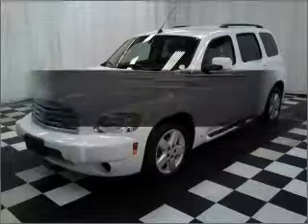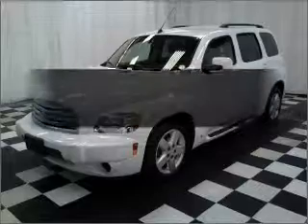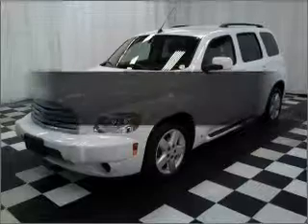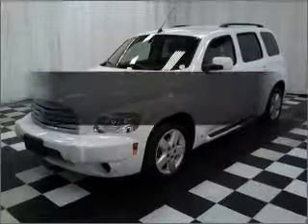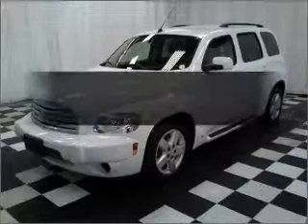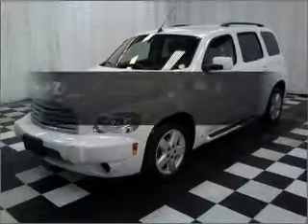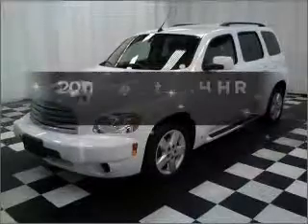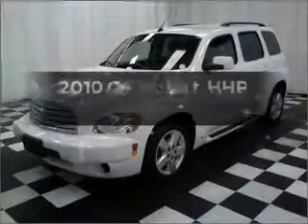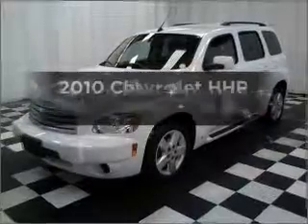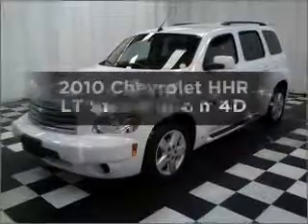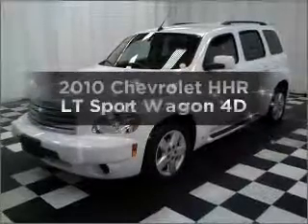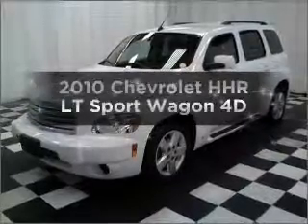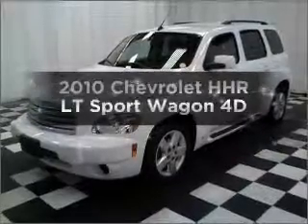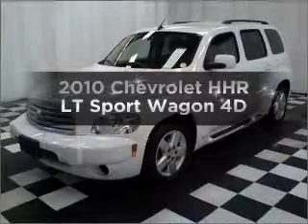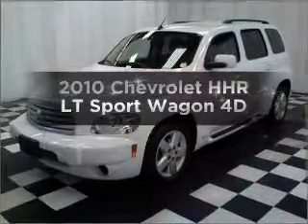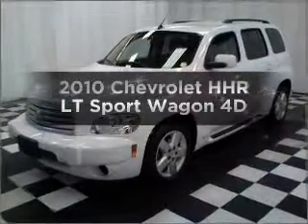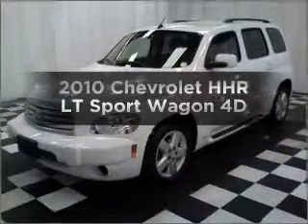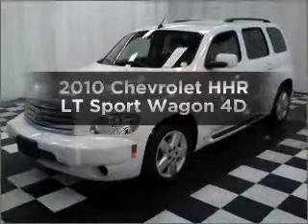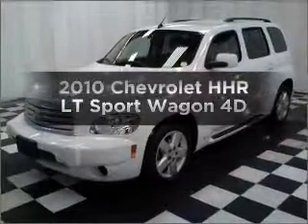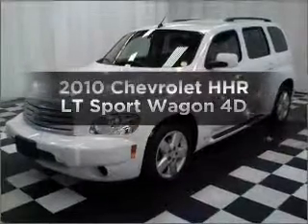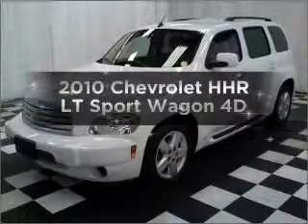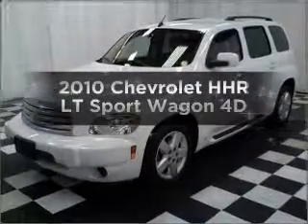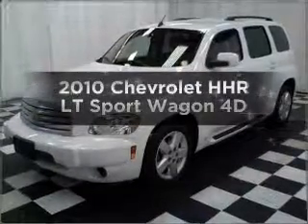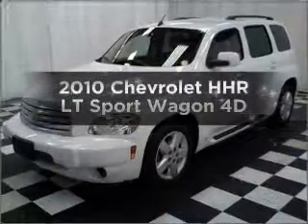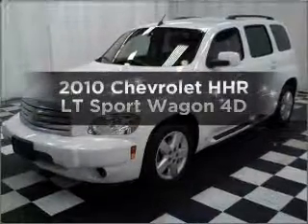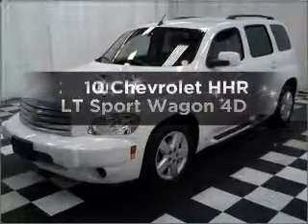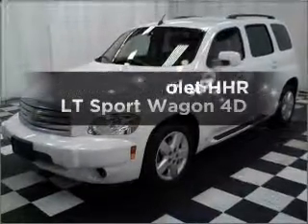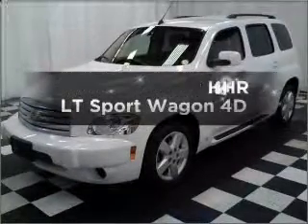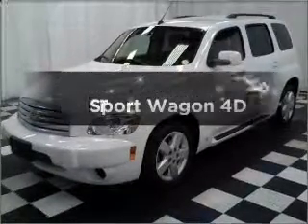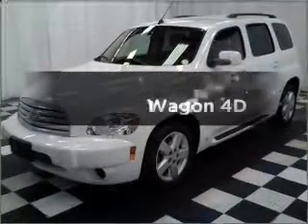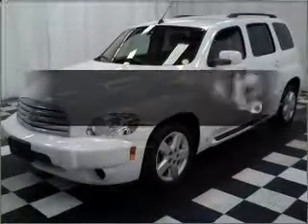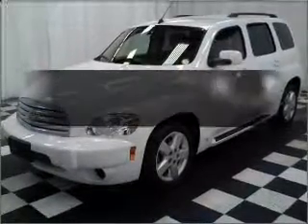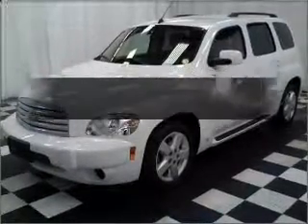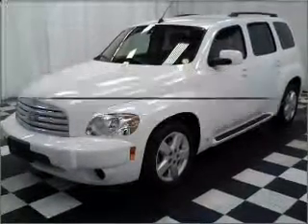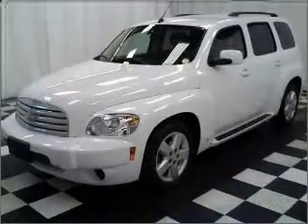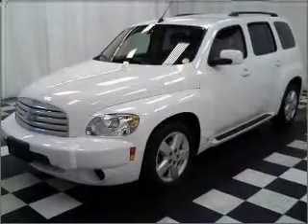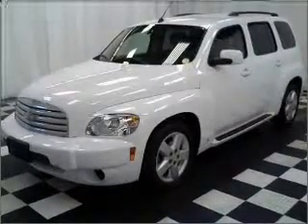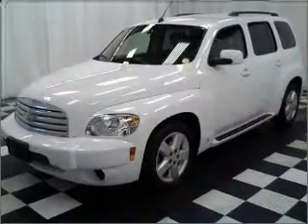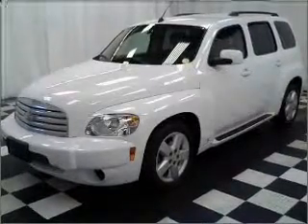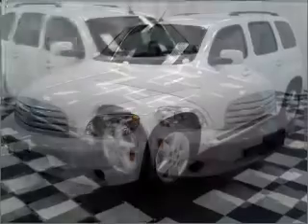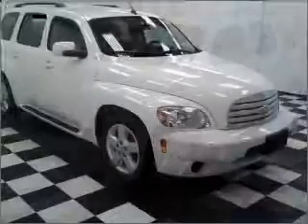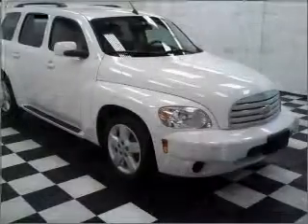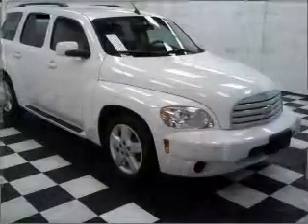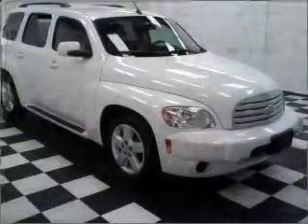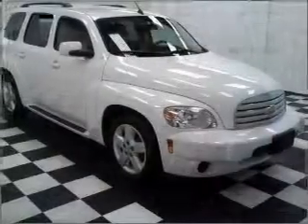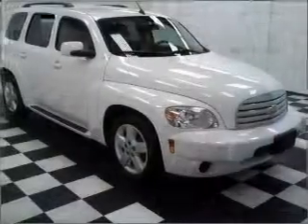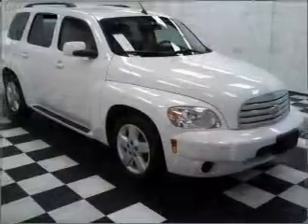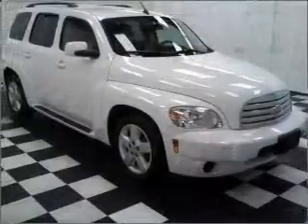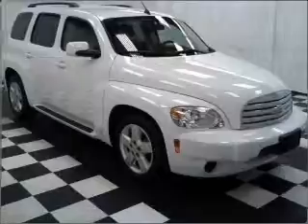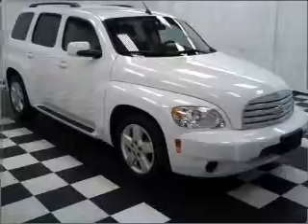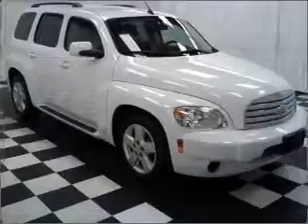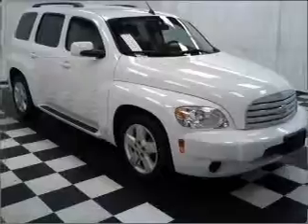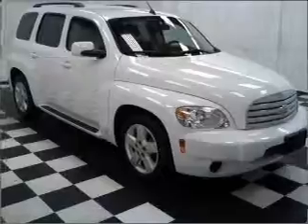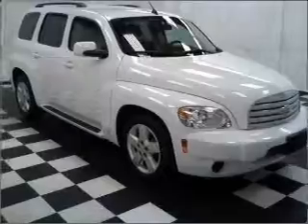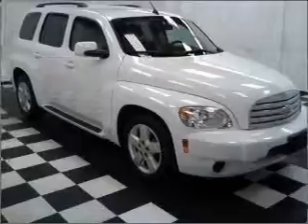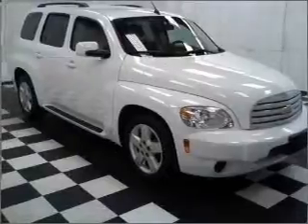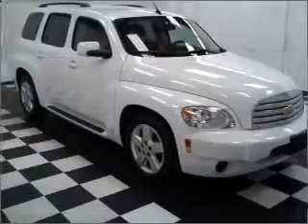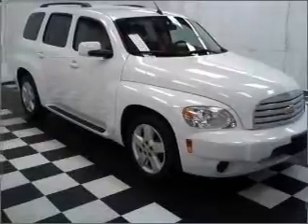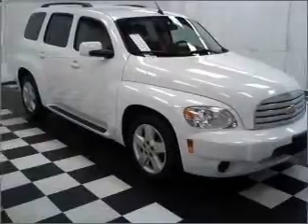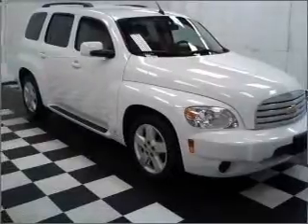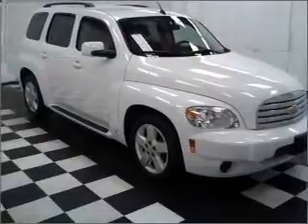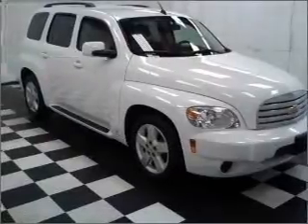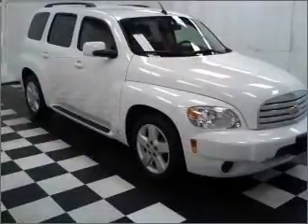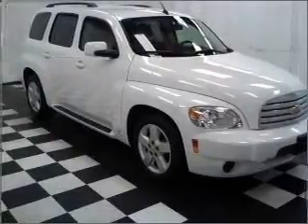Get noticed in this 2010 Chevrolet HHR. If you're looking for a first-rate auto, this one could be yours today.